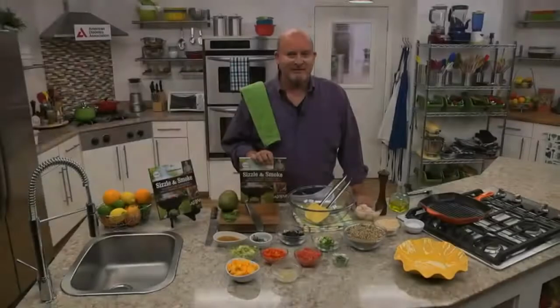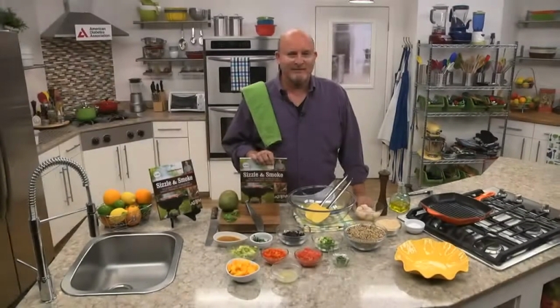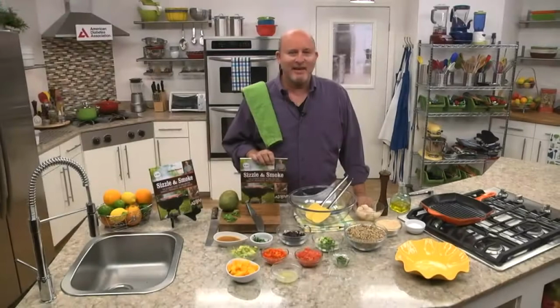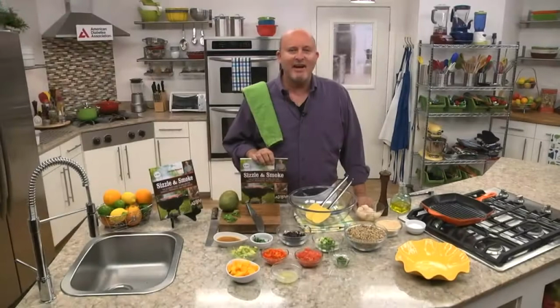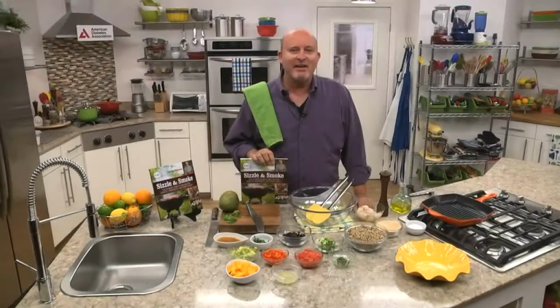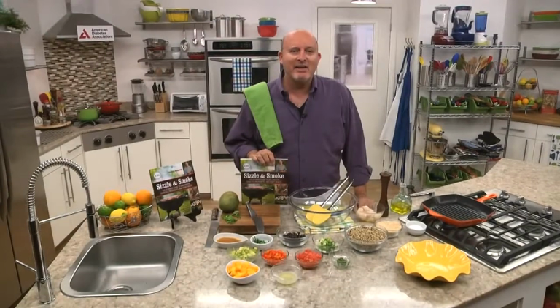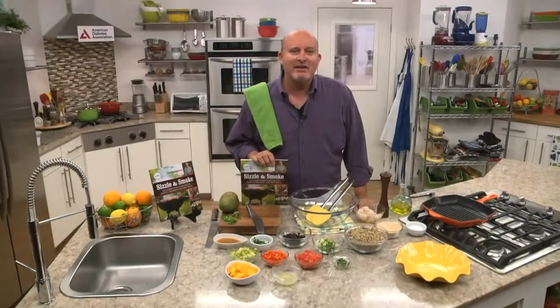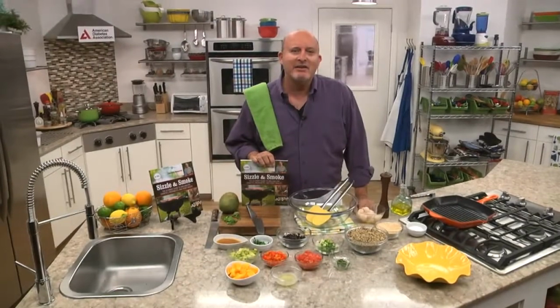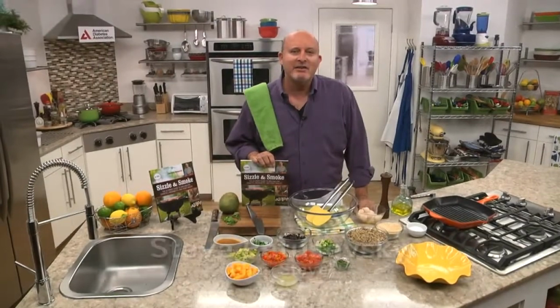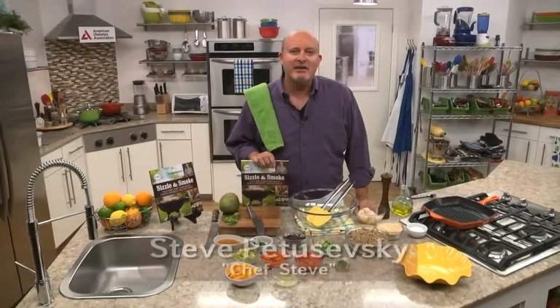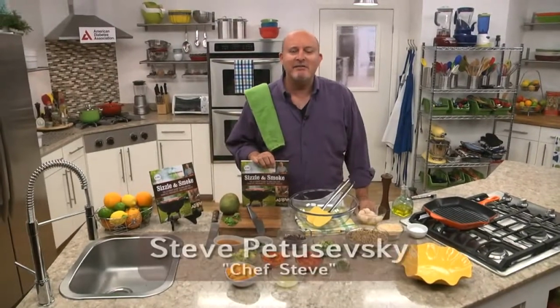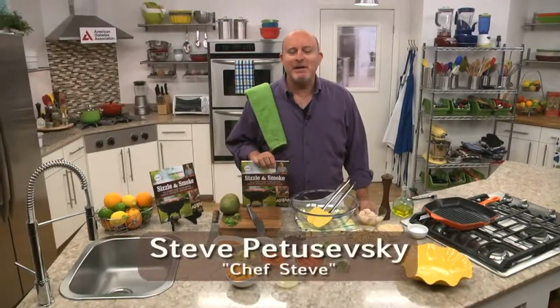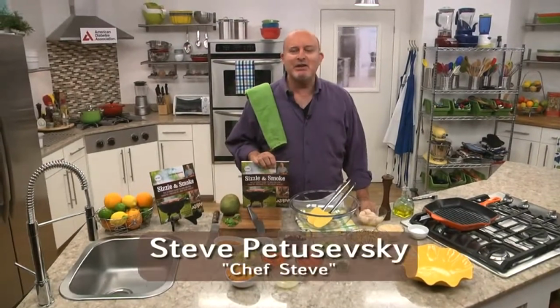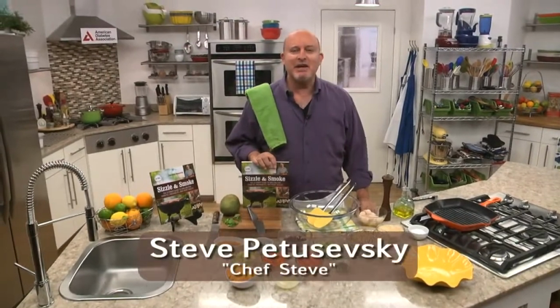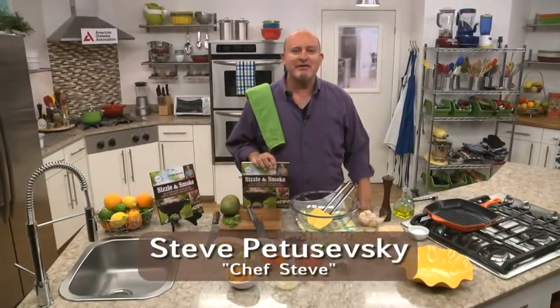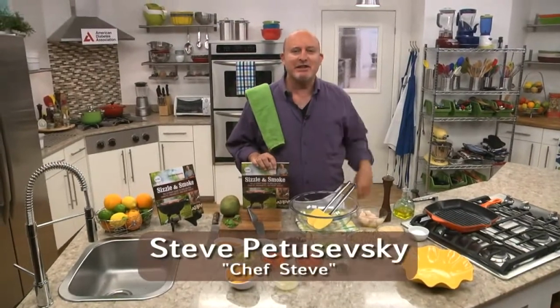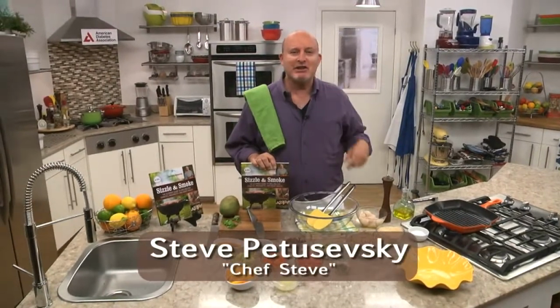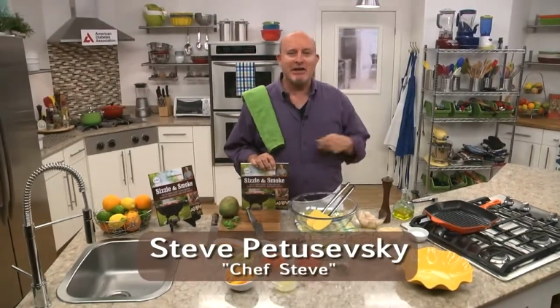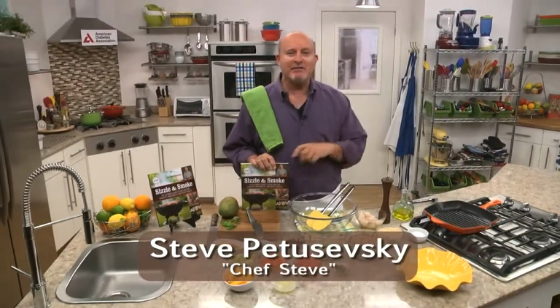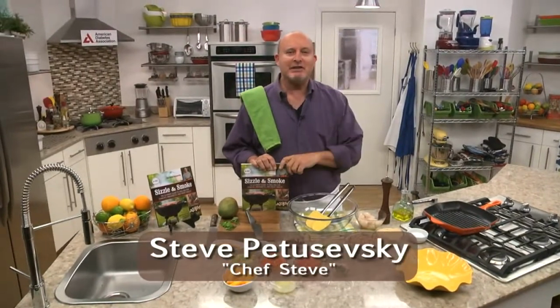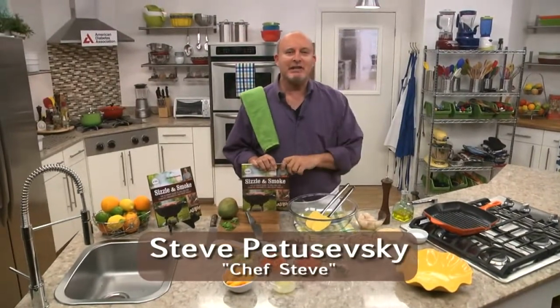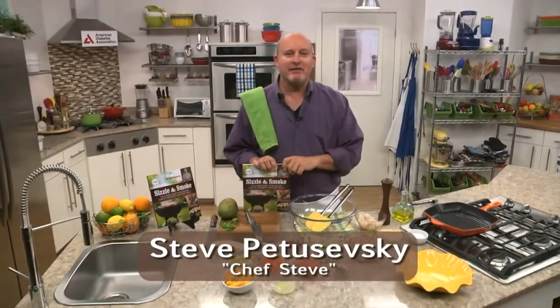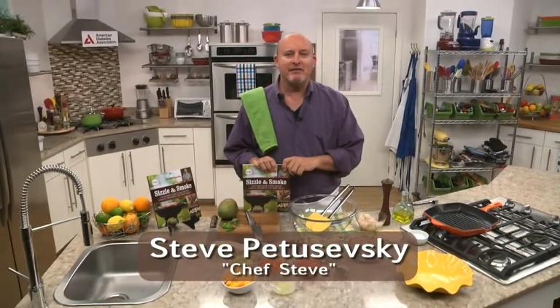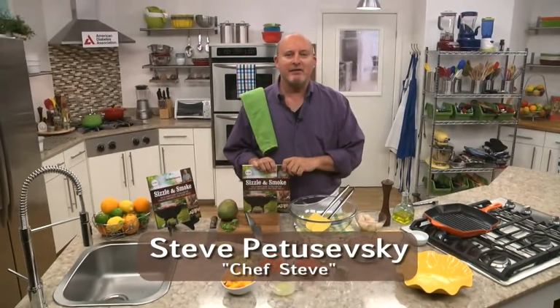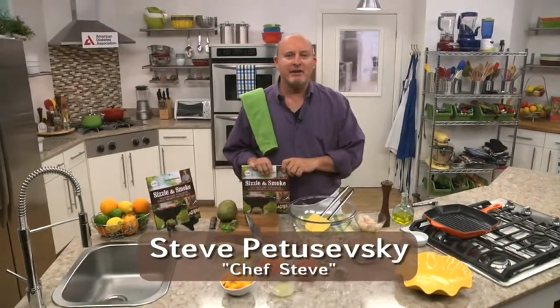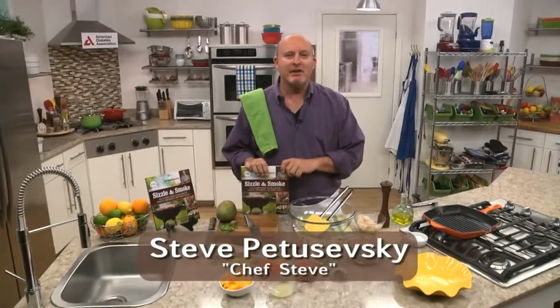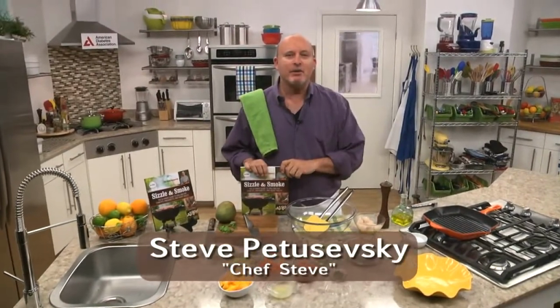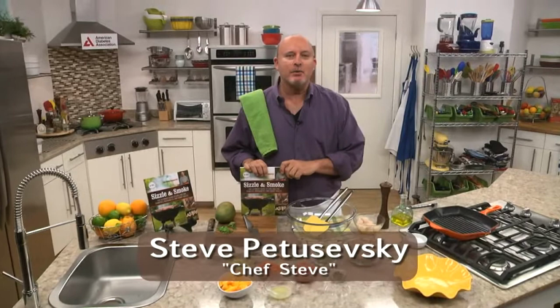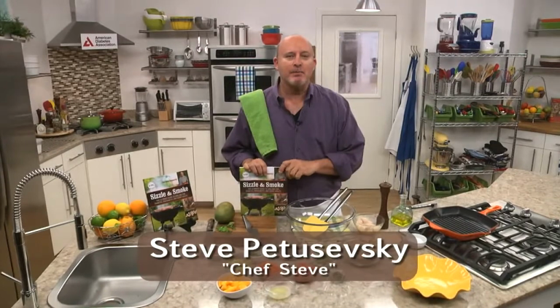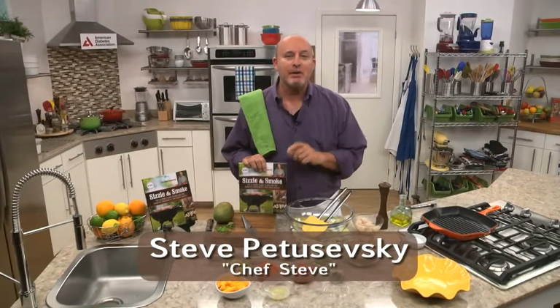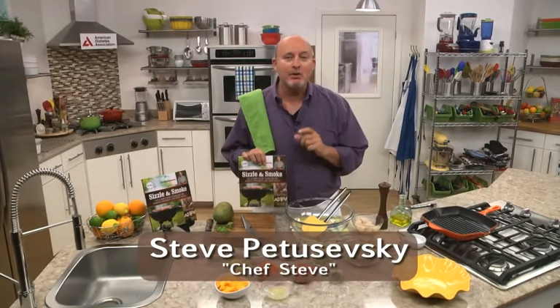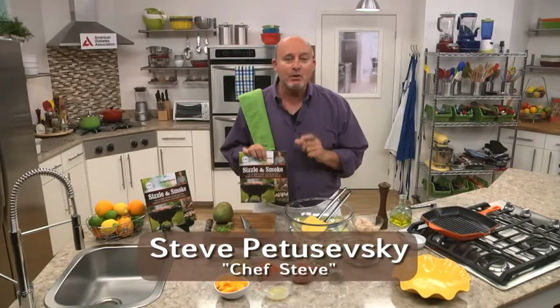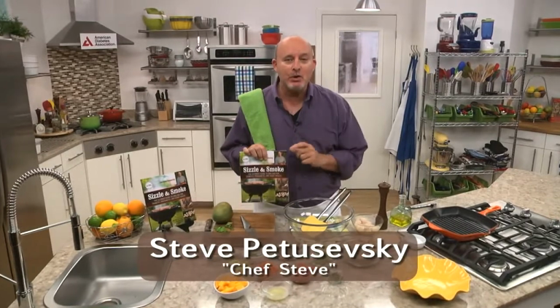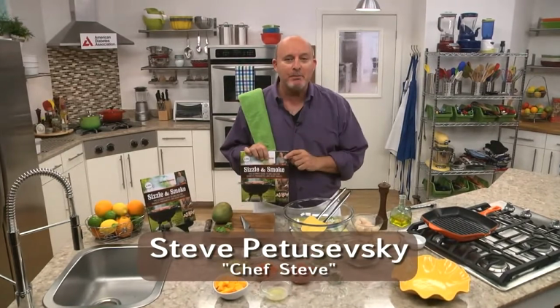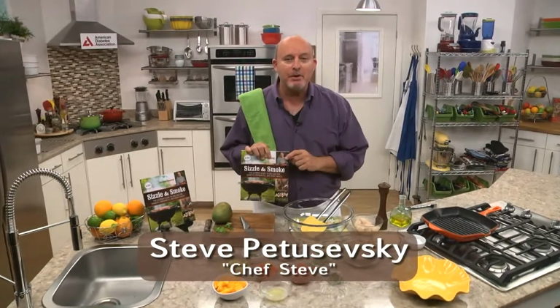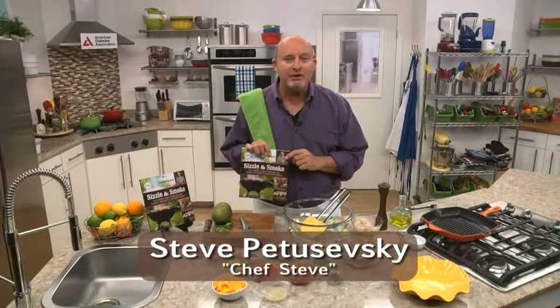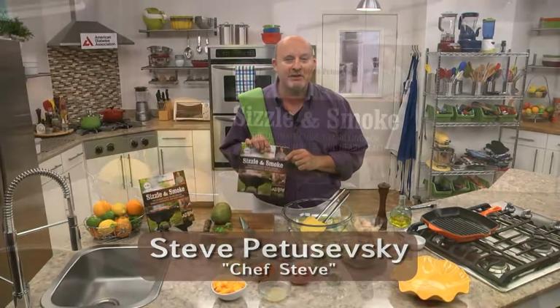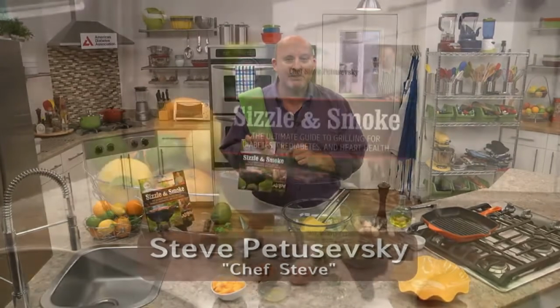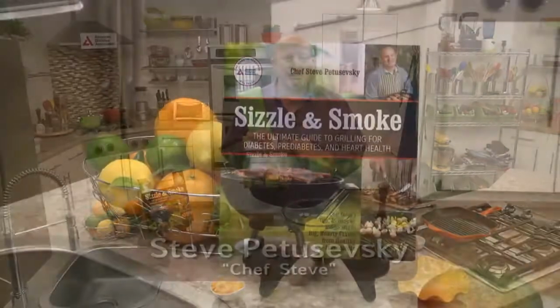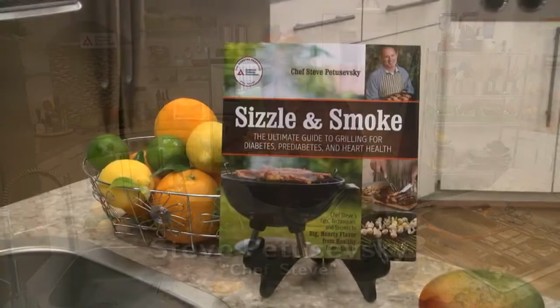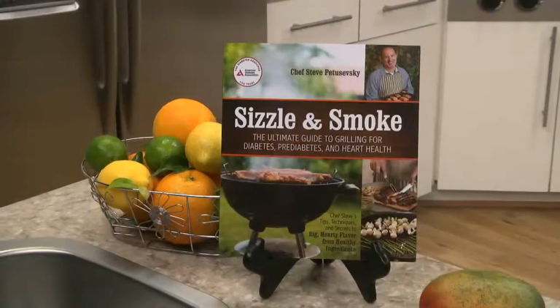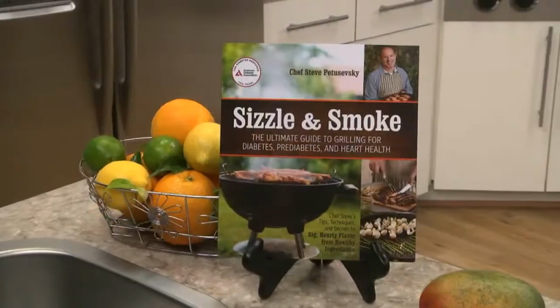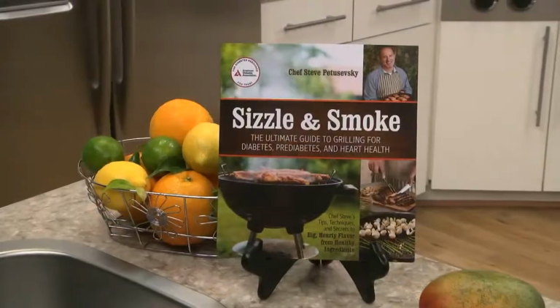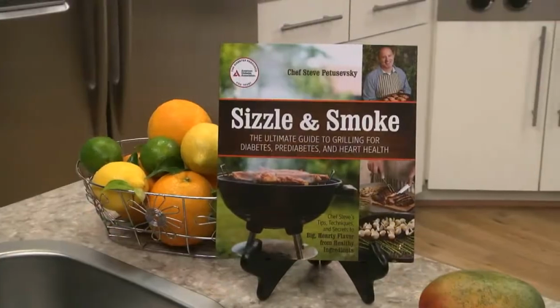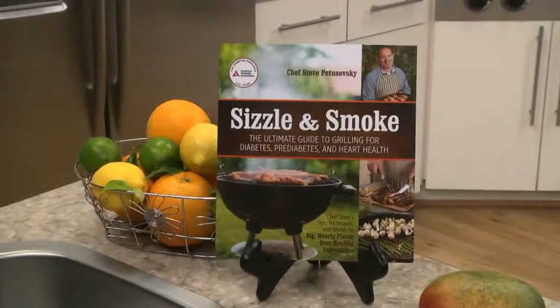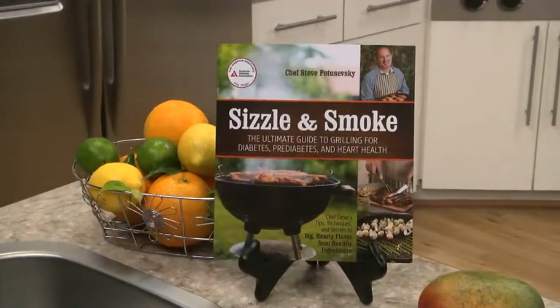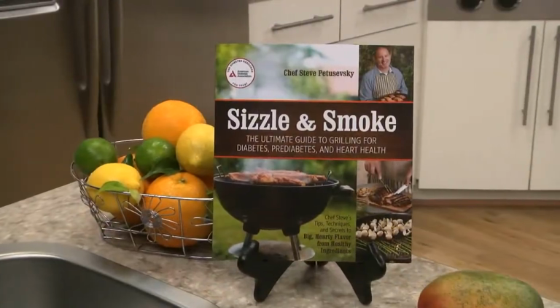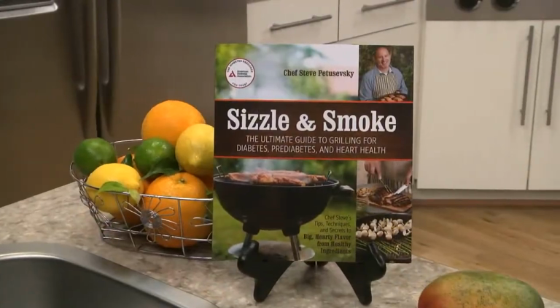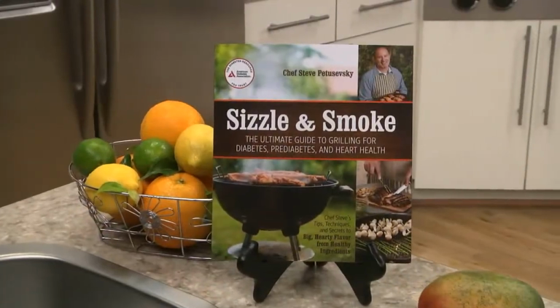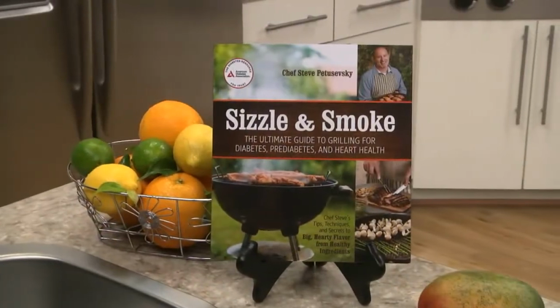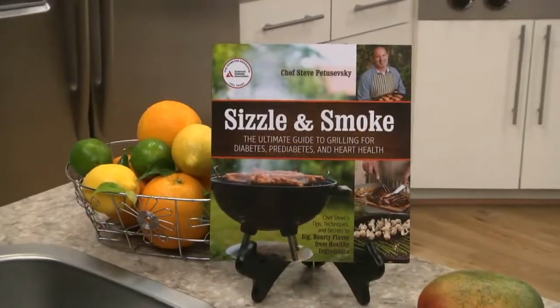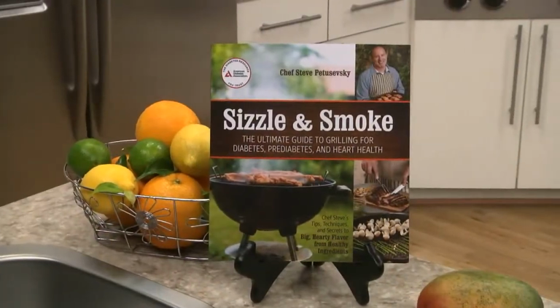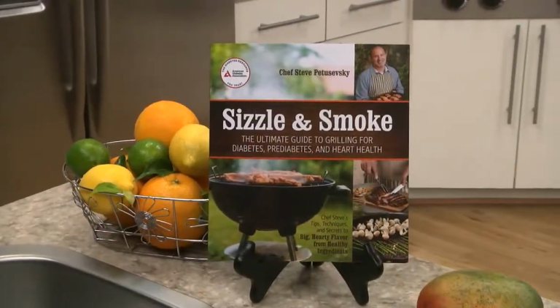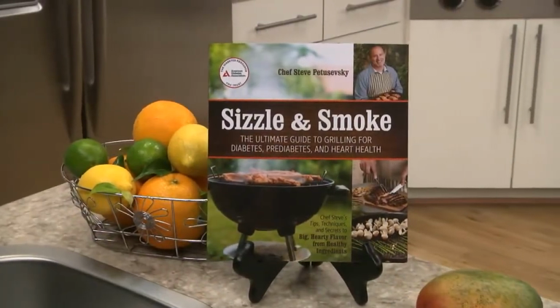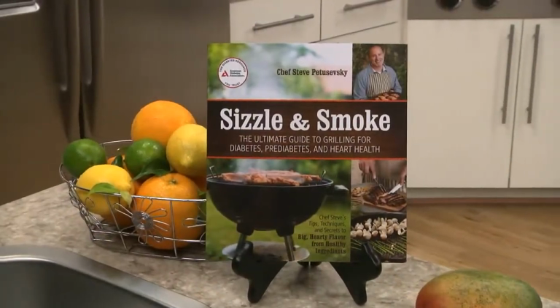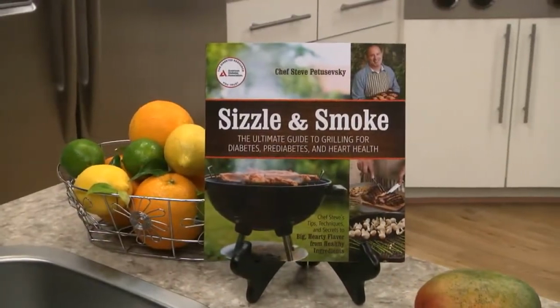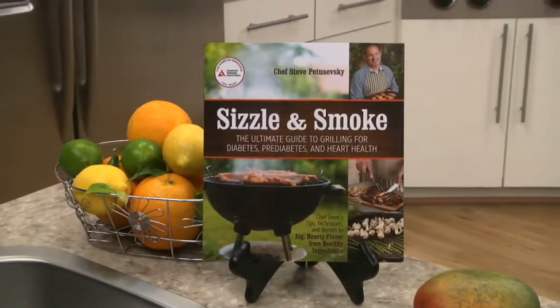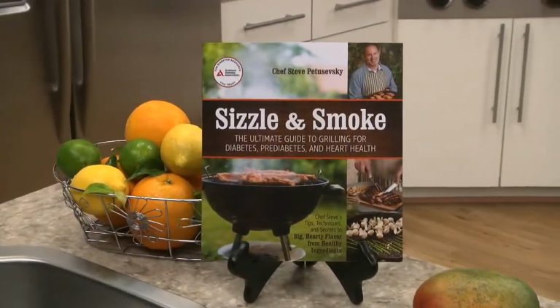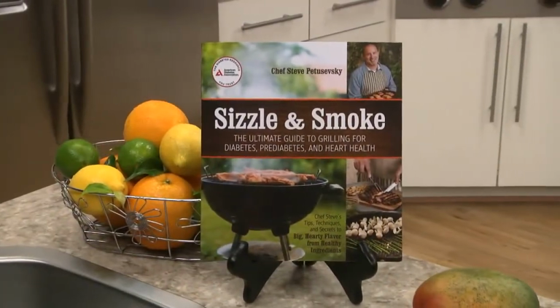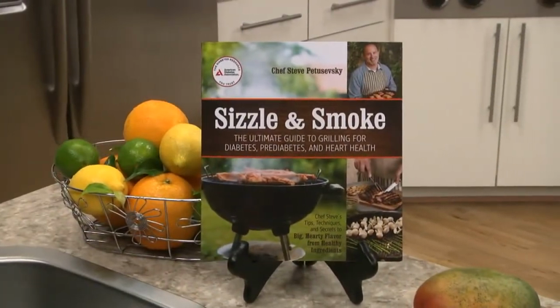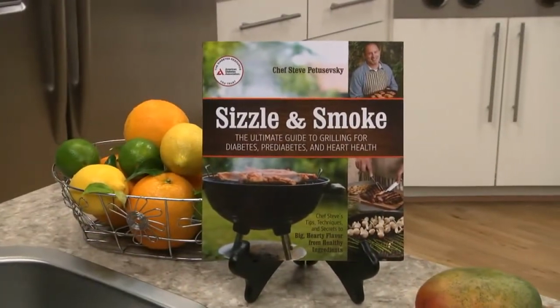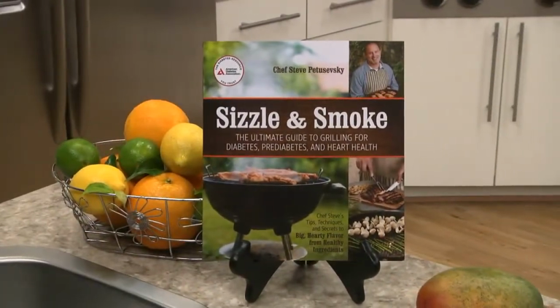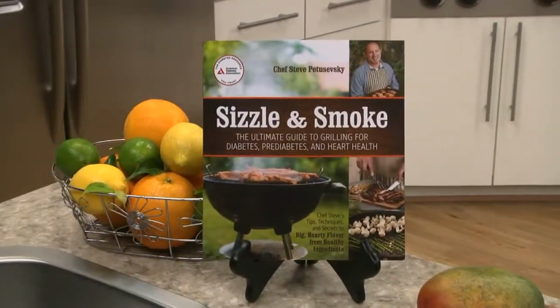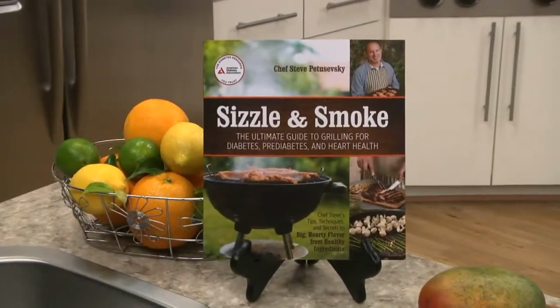Hi there, Steve Petashefsky, Chef Steve, here with my new cookbook, Sizzle and Smoke, that I wrote with the American Diabetes Association.